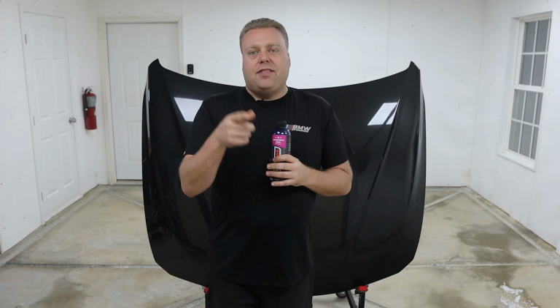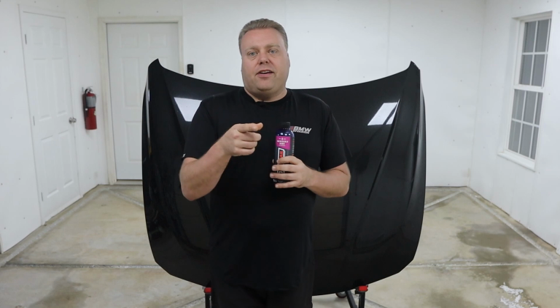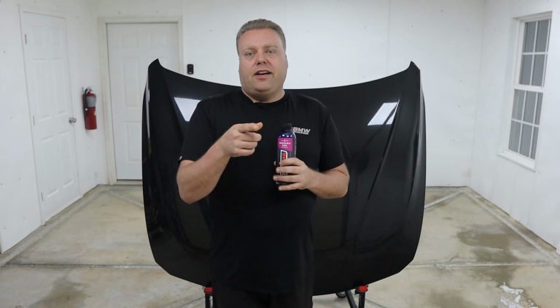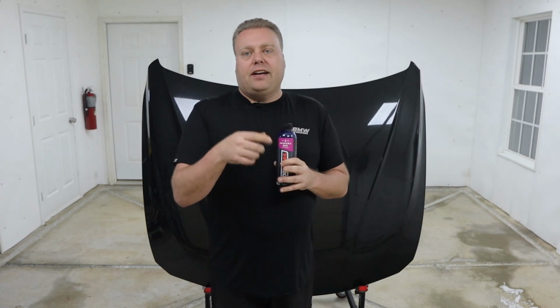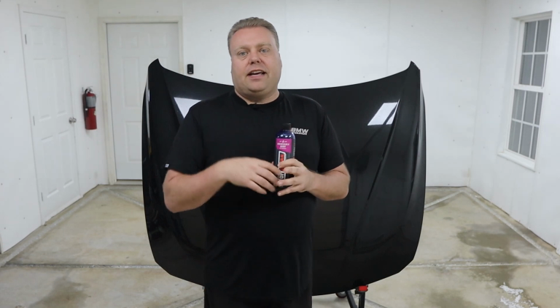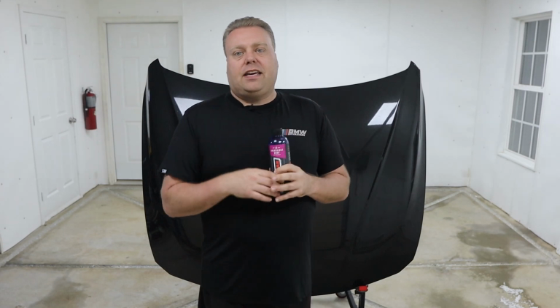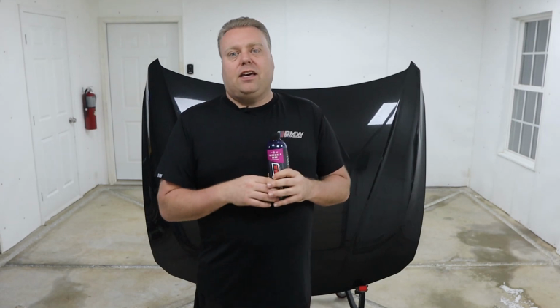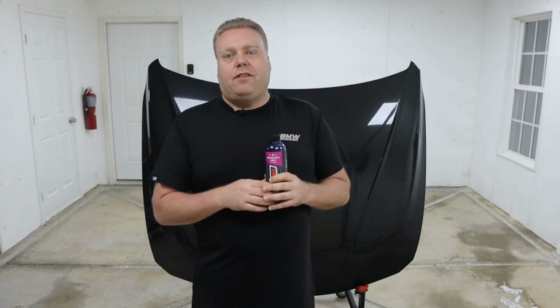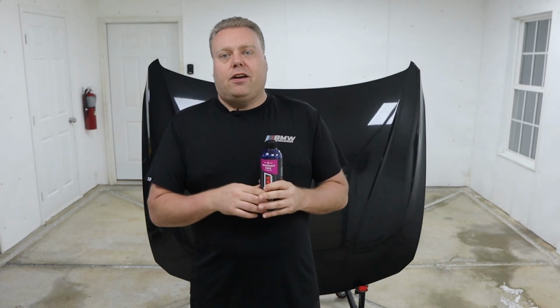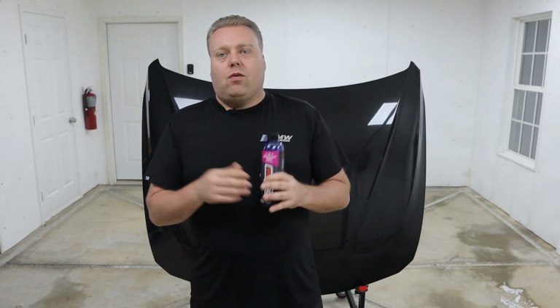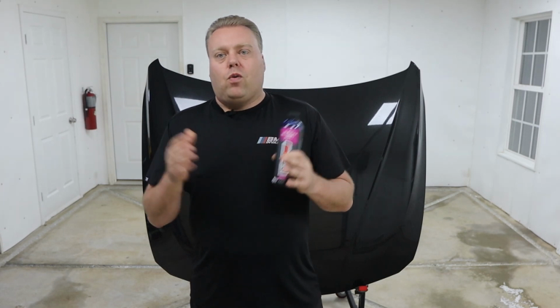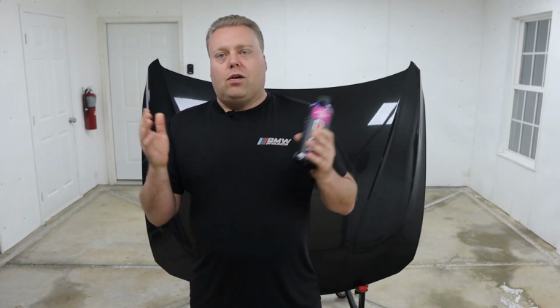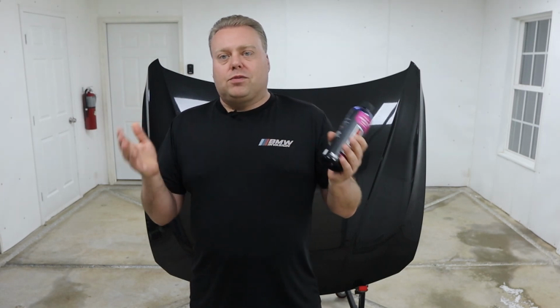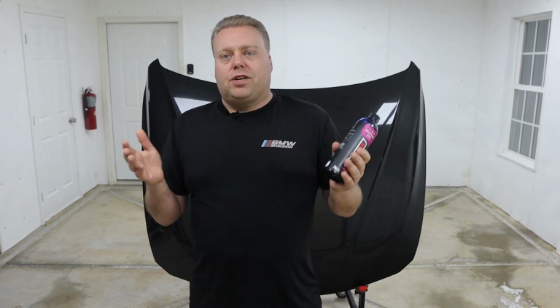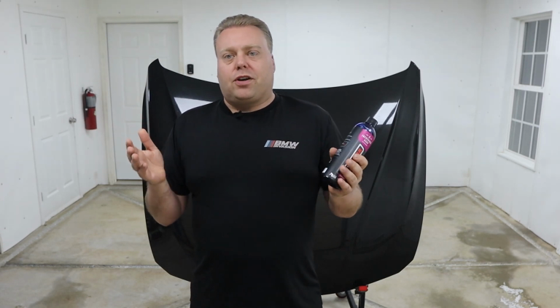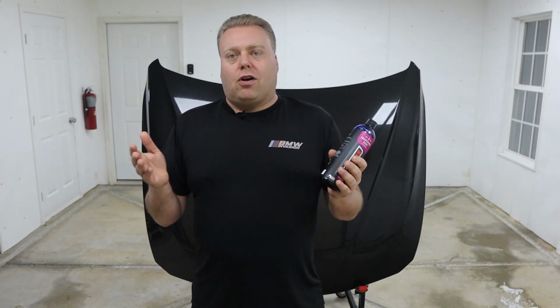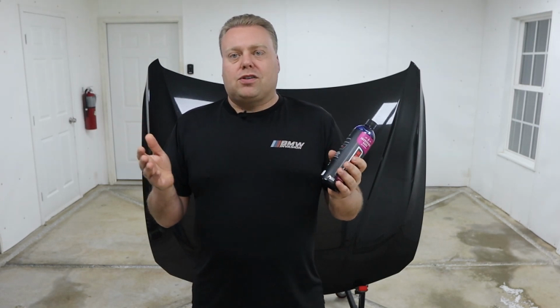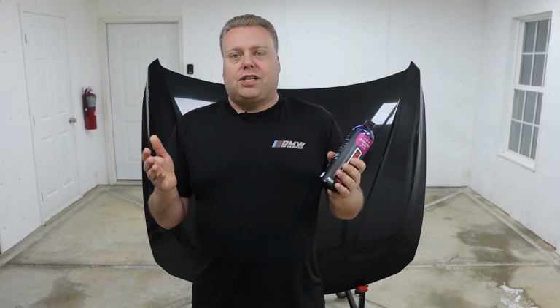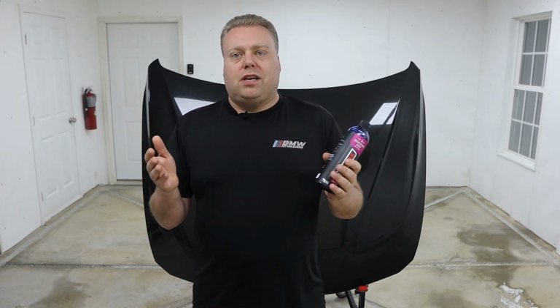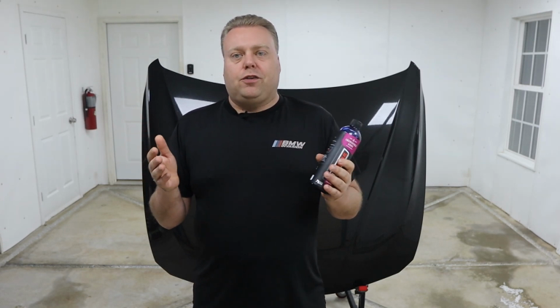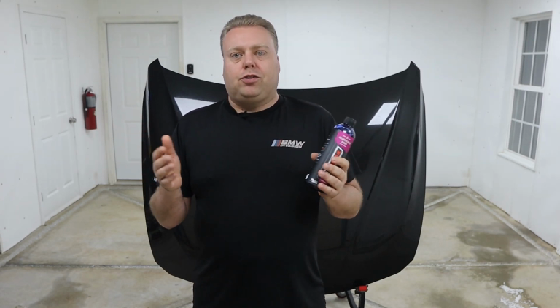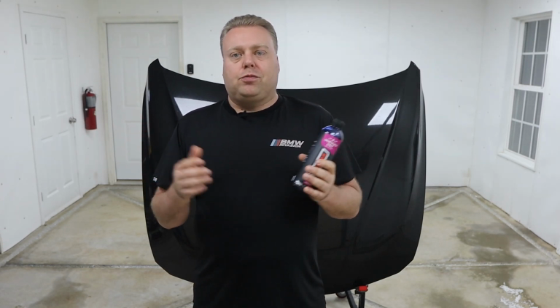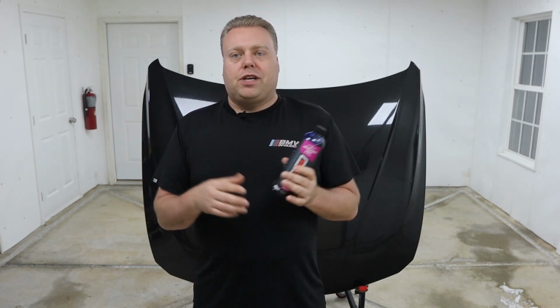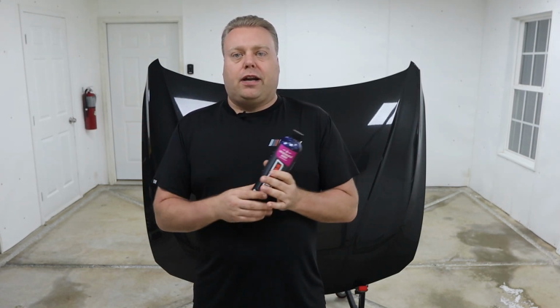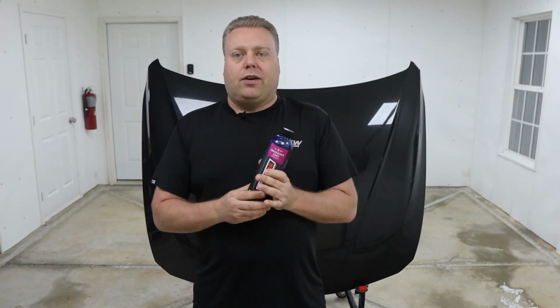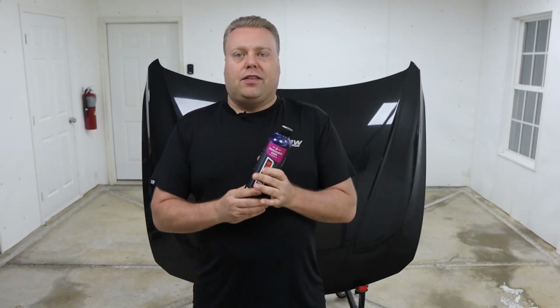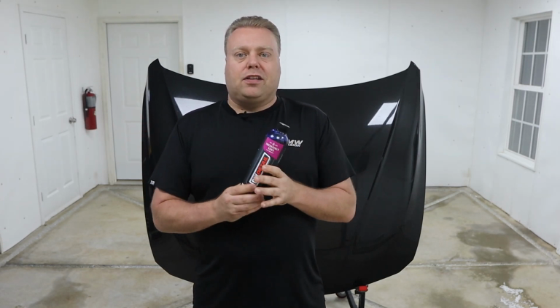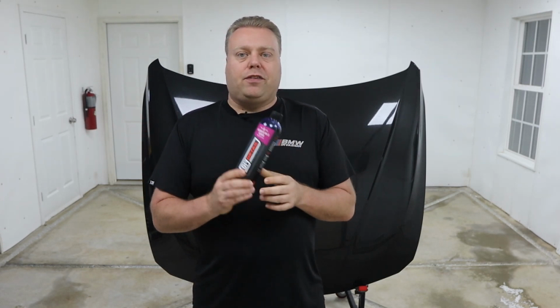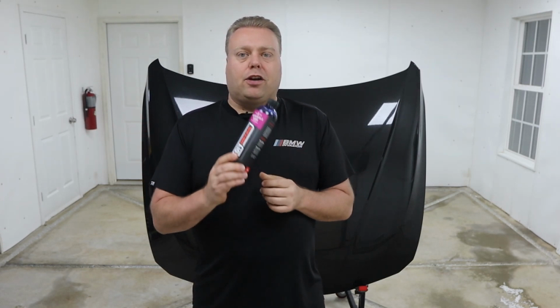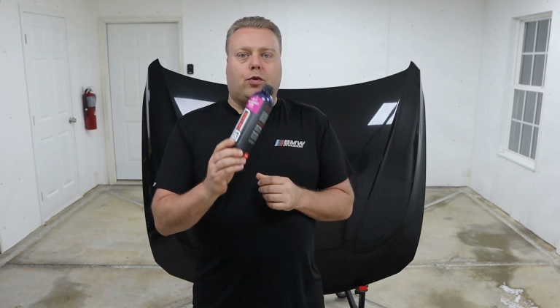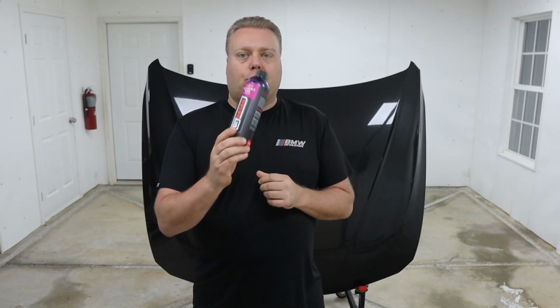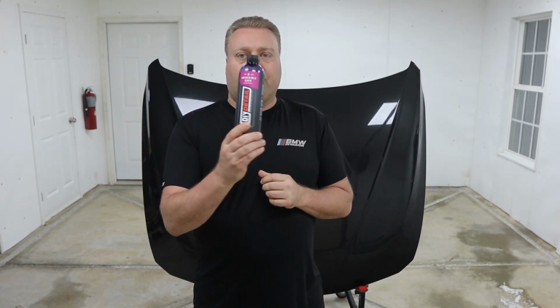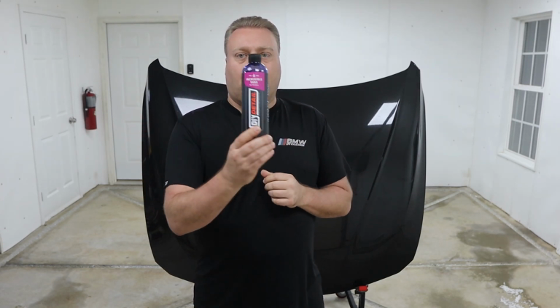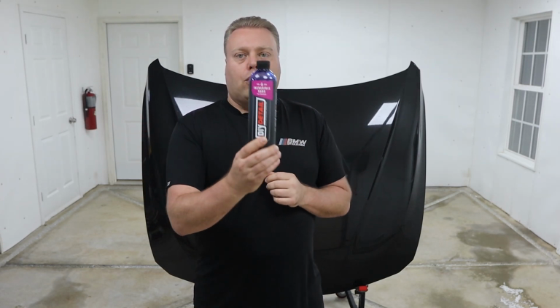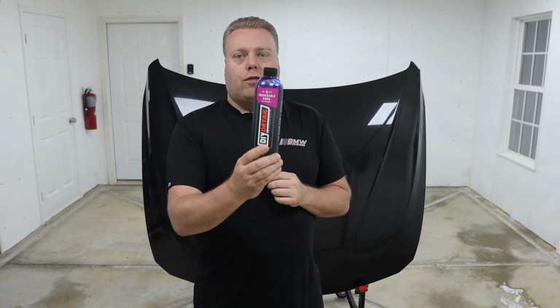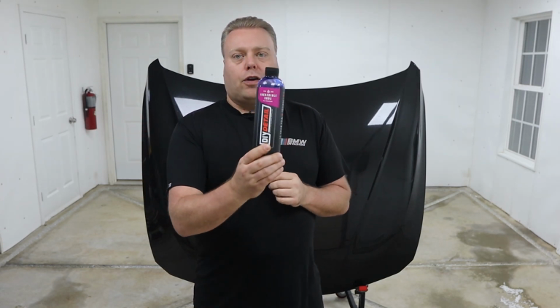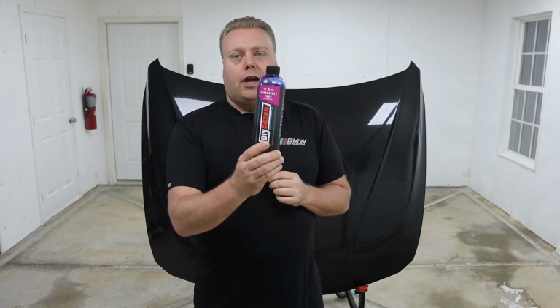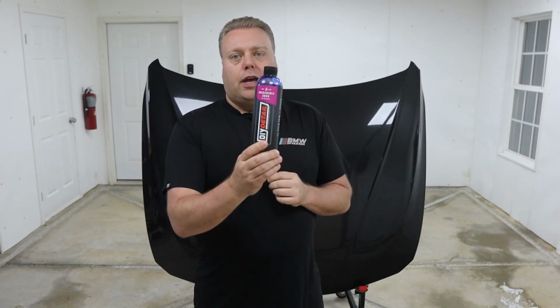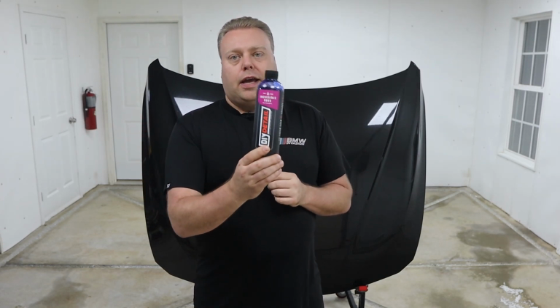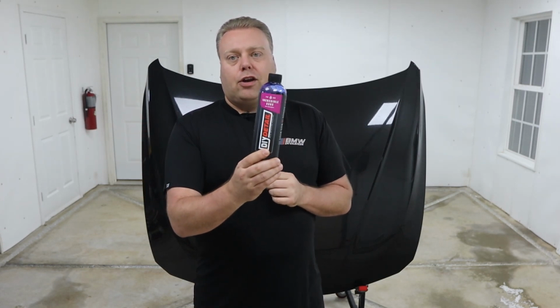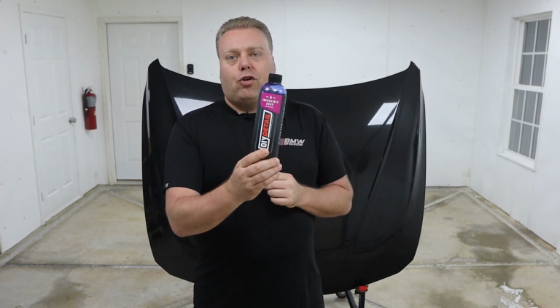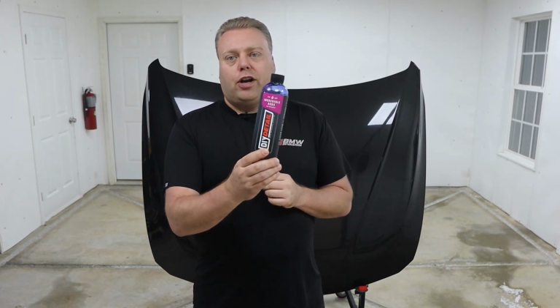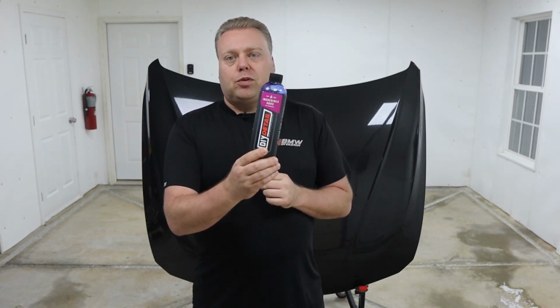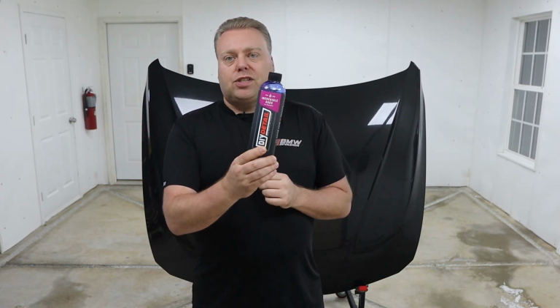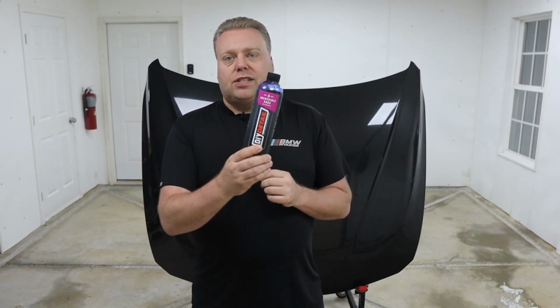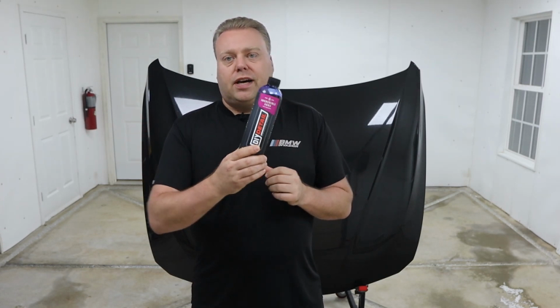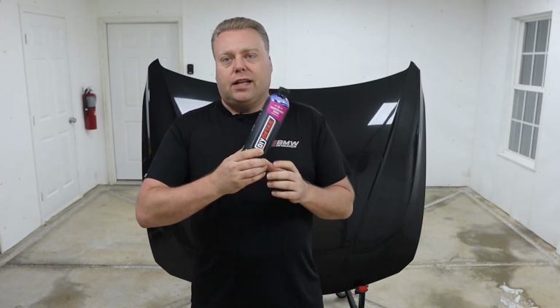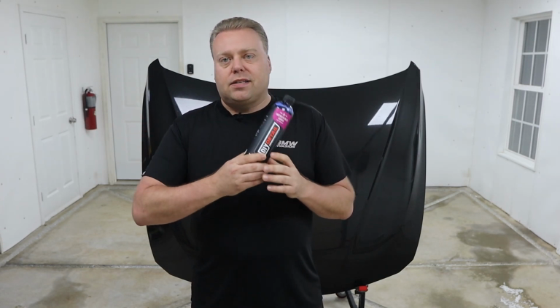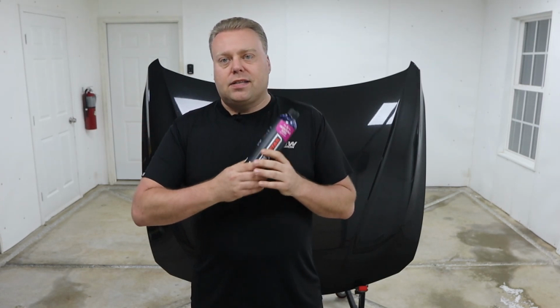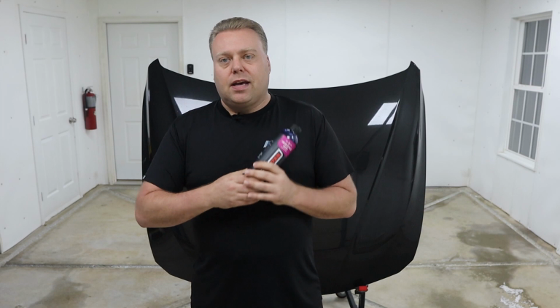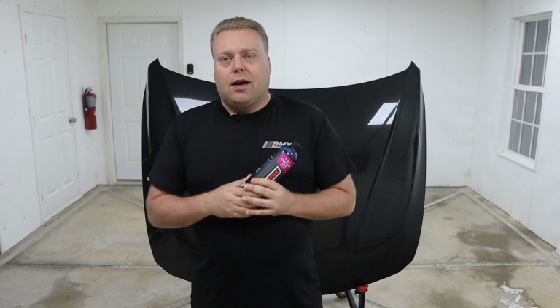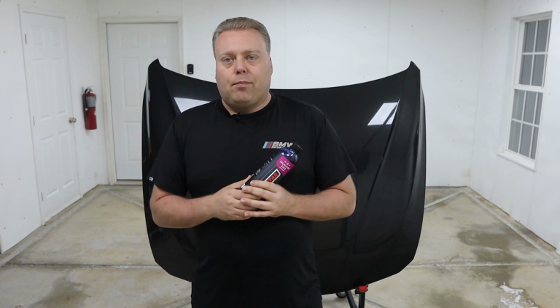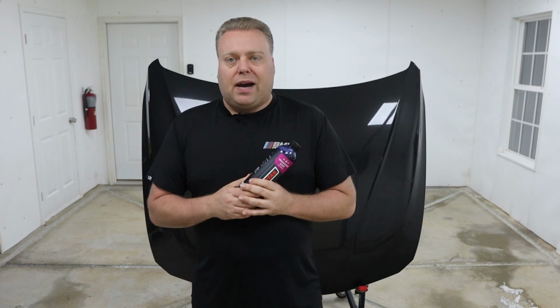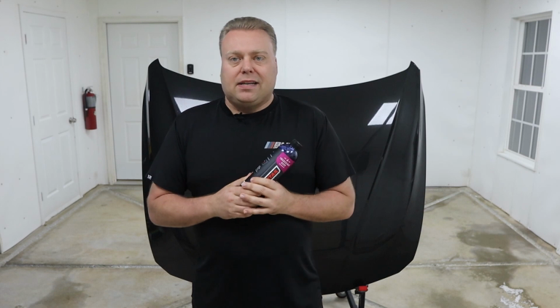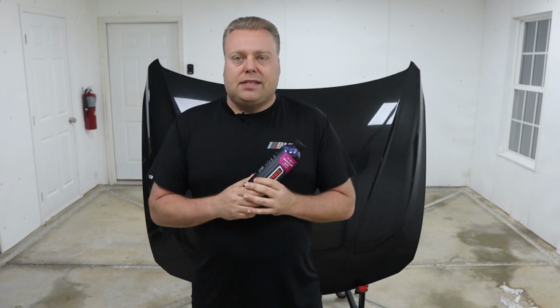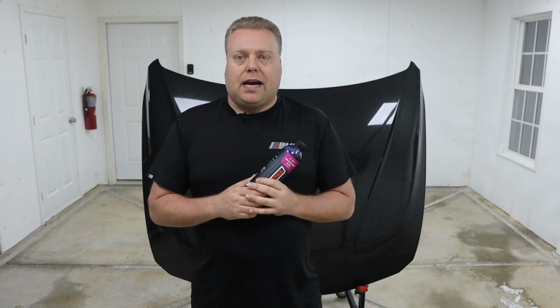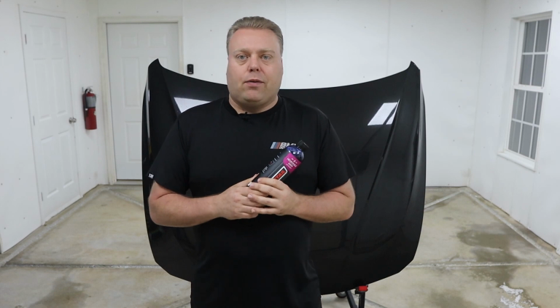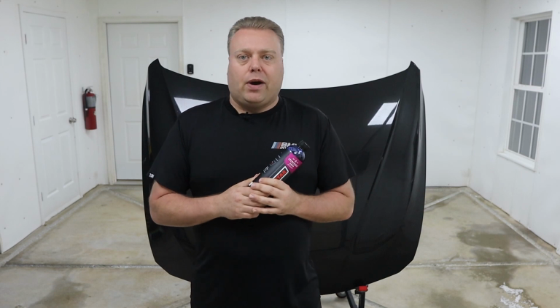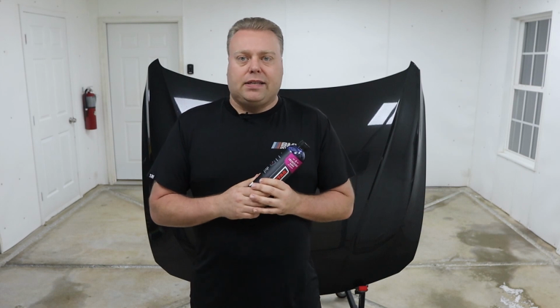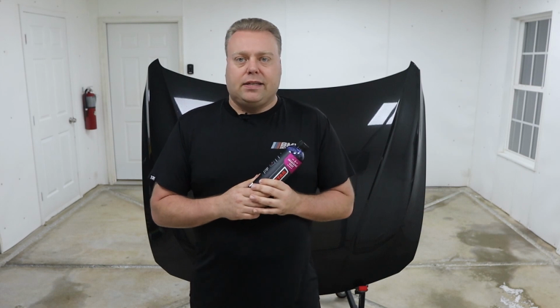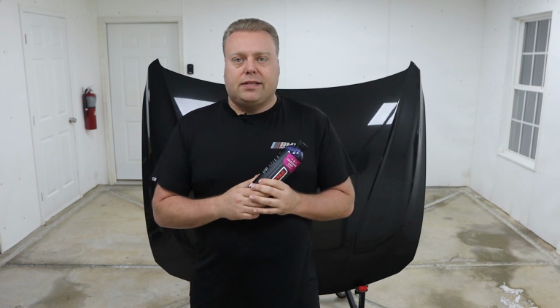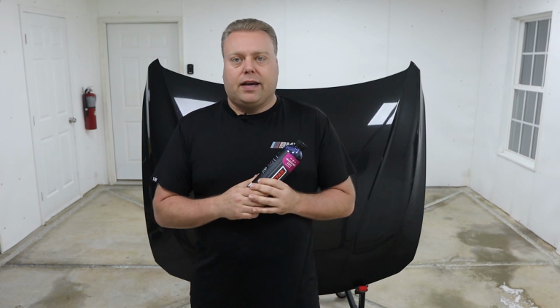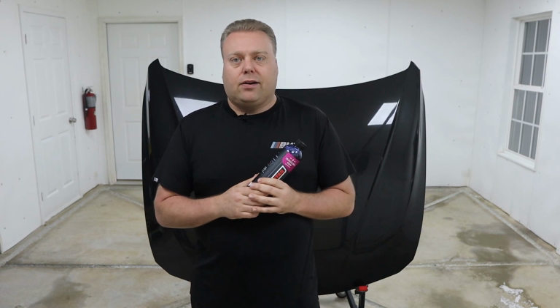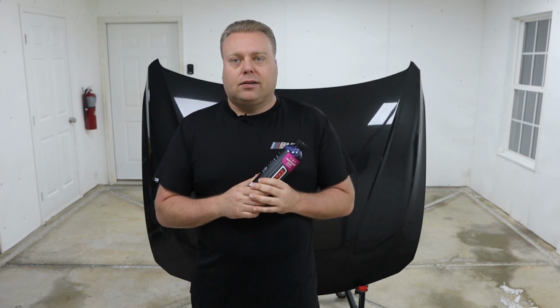Hey there, Internet. Keeve here, and welcome to the Cars of Keeve YouTube channel. In this video, we're going over Incredible Suds by DIY Detail.